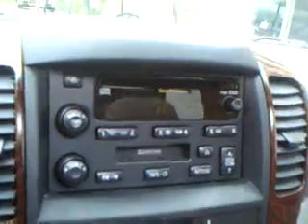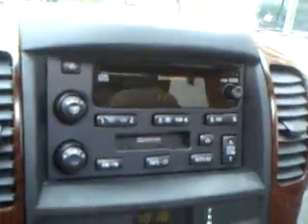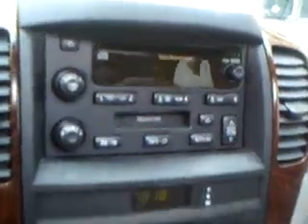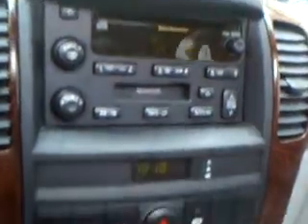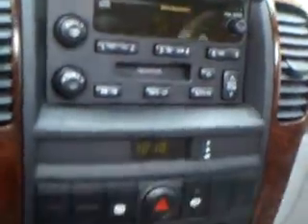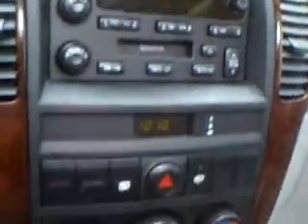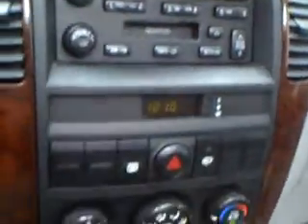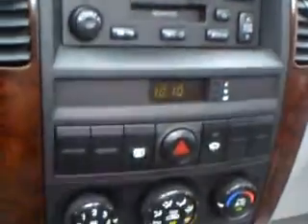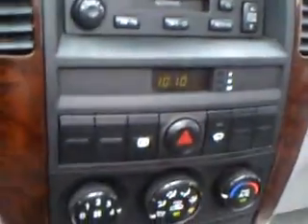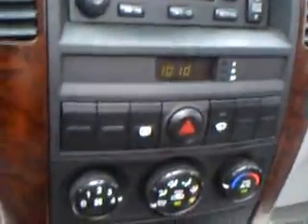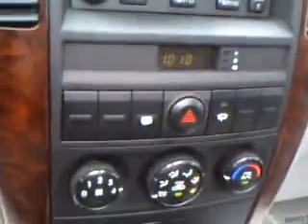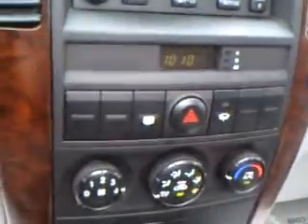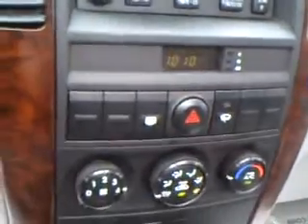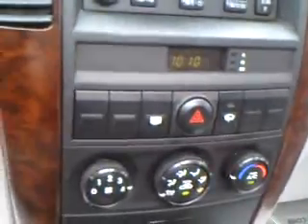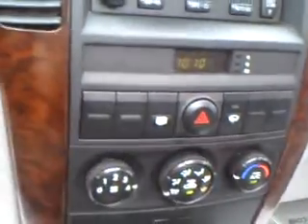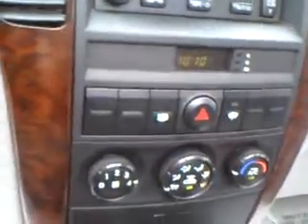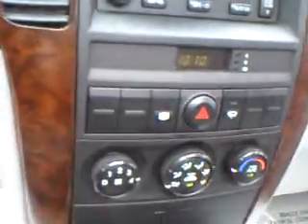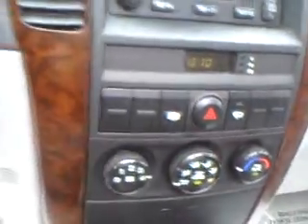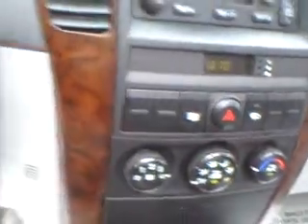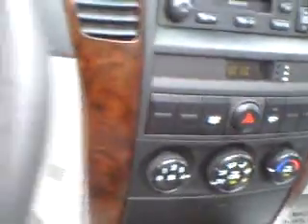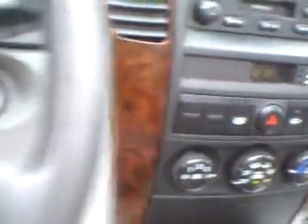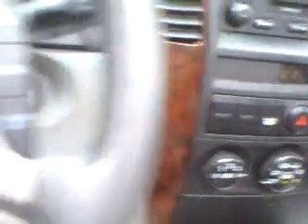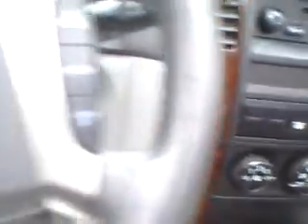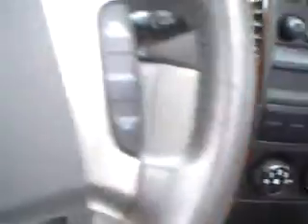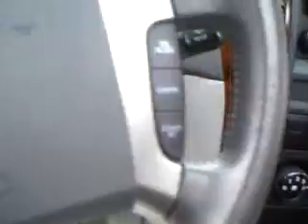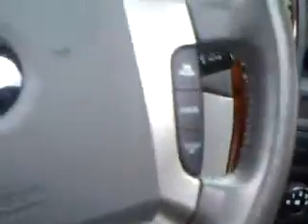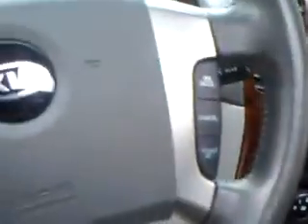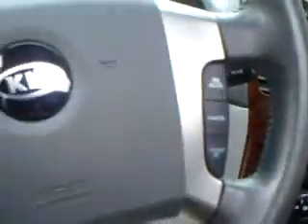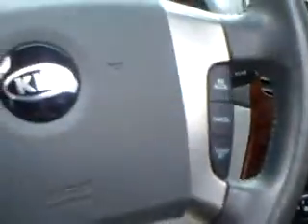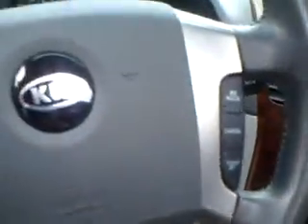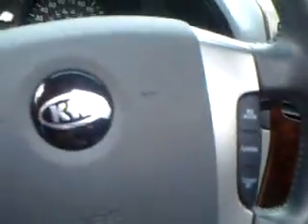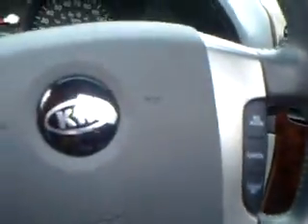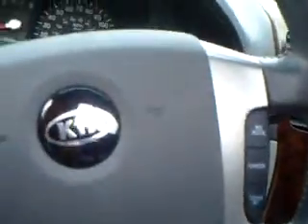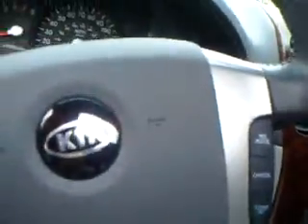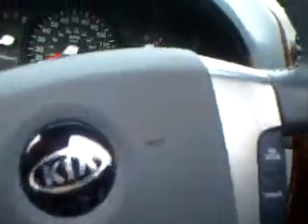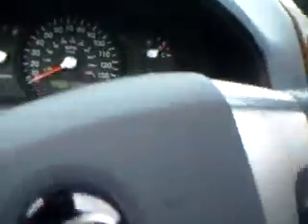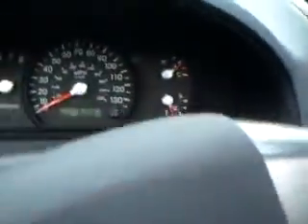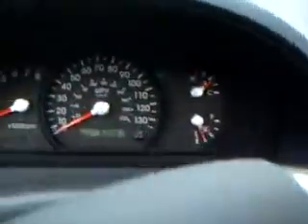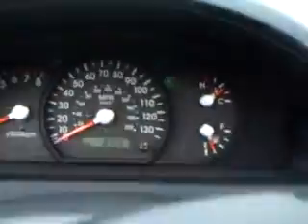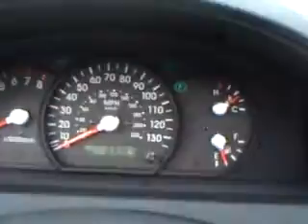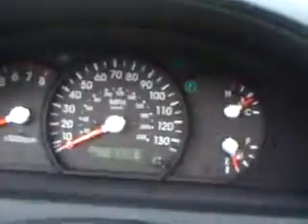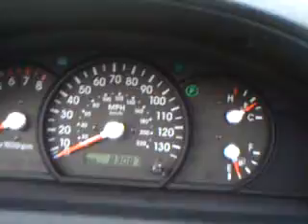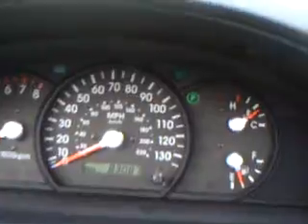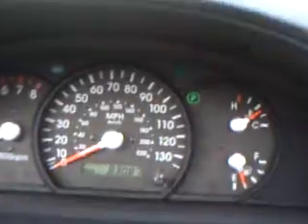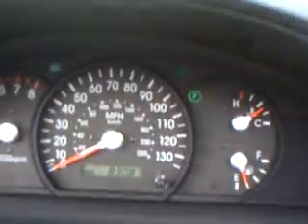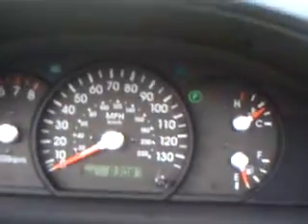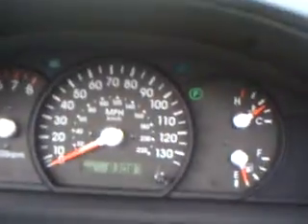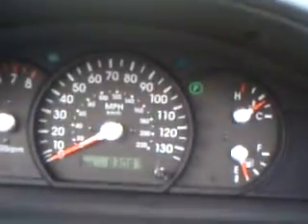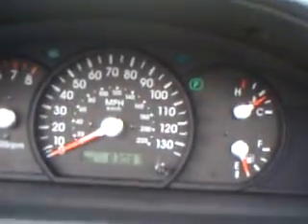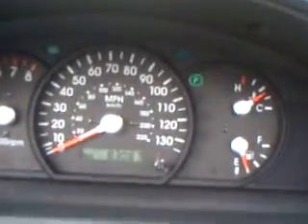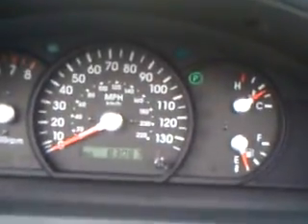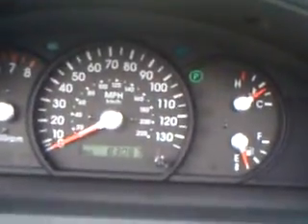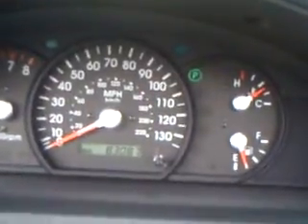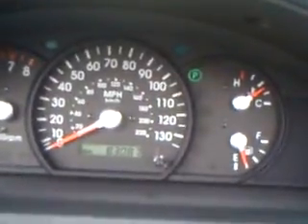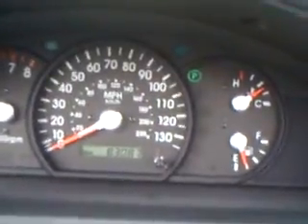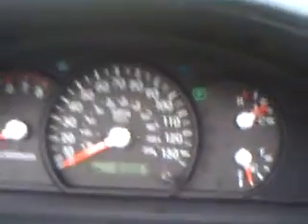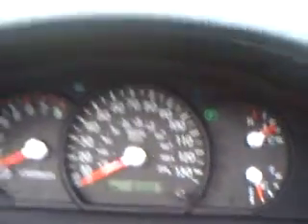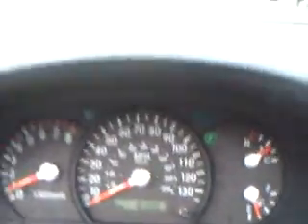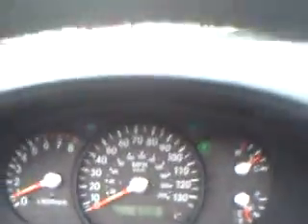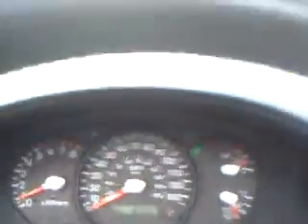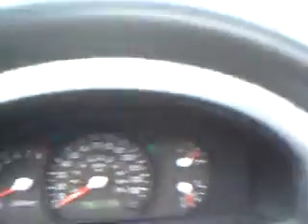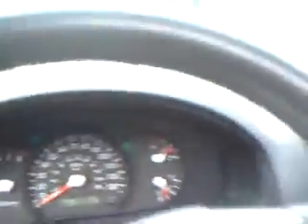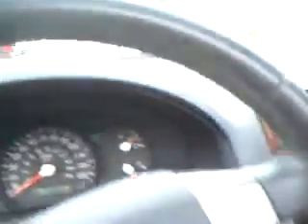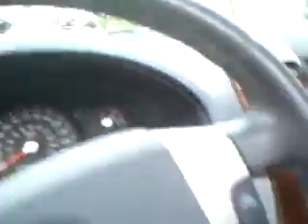CD cassette, cruise control, 83,000 miles.